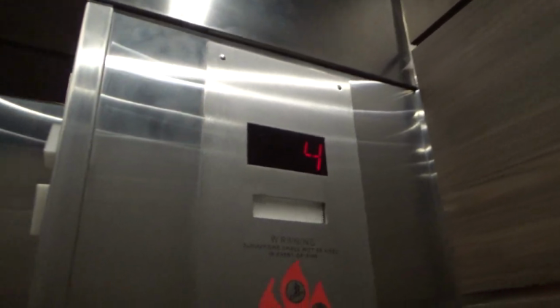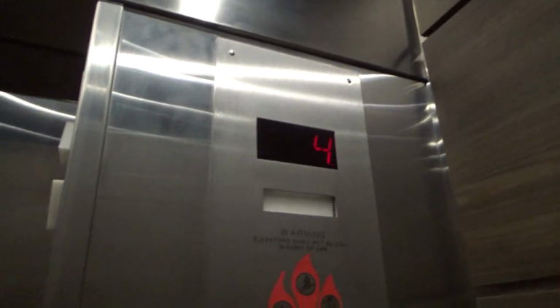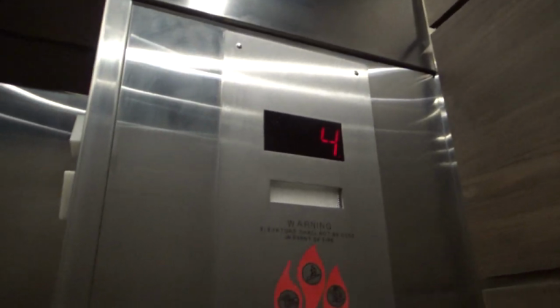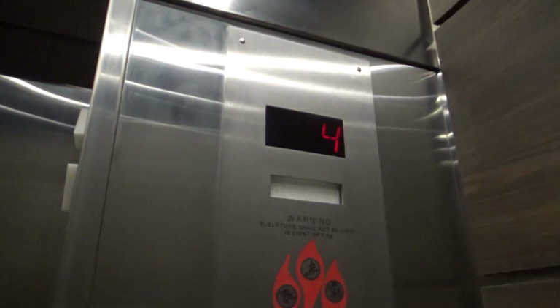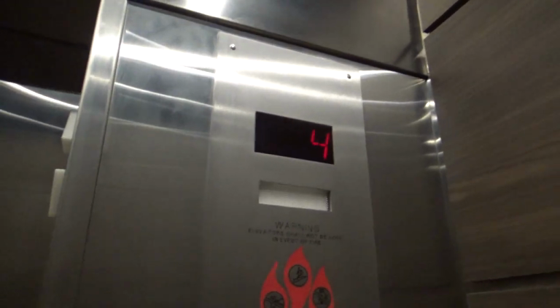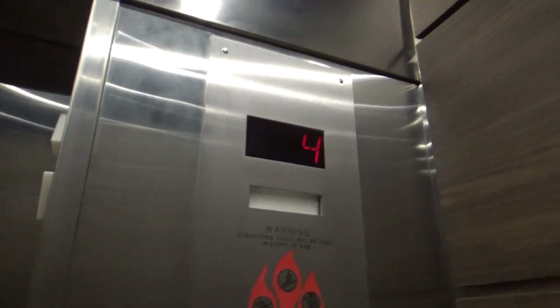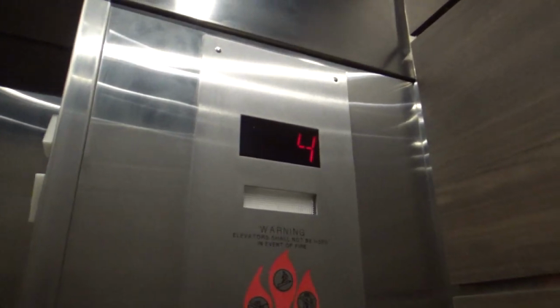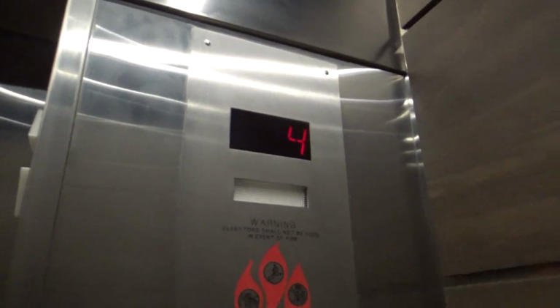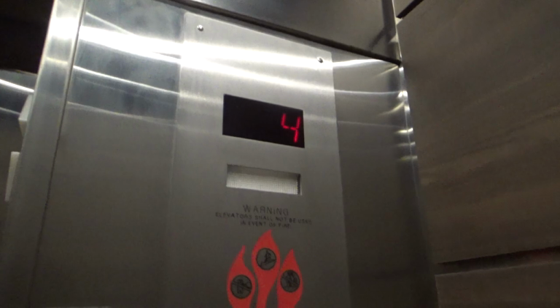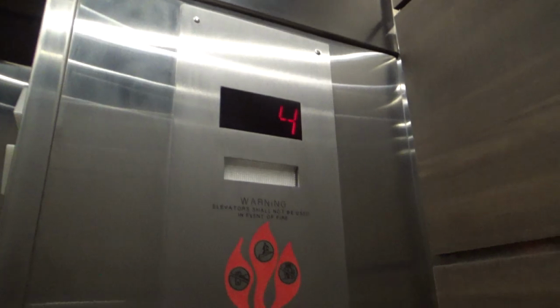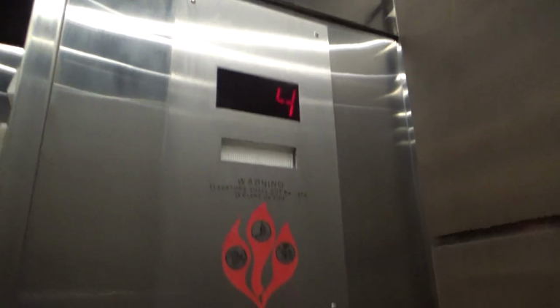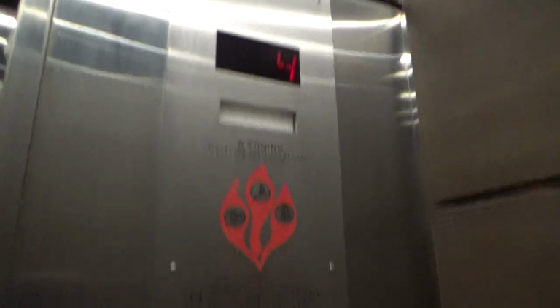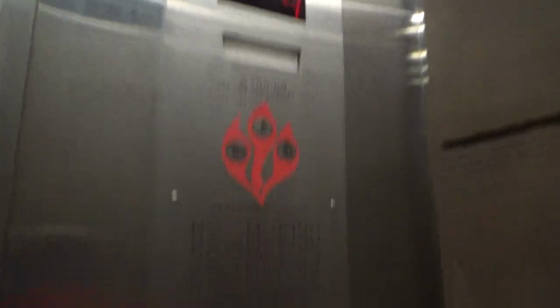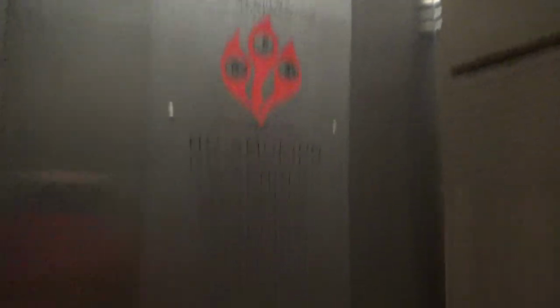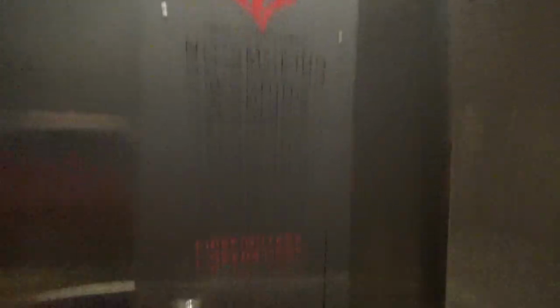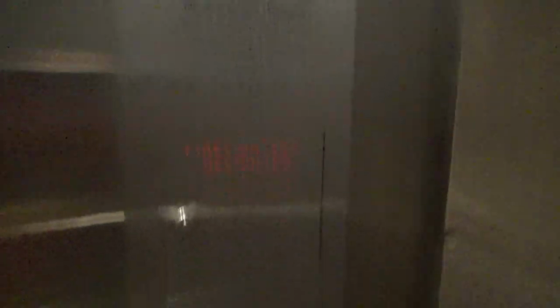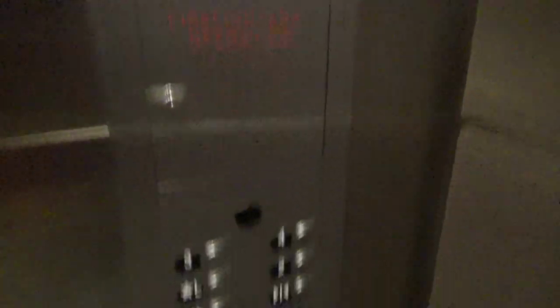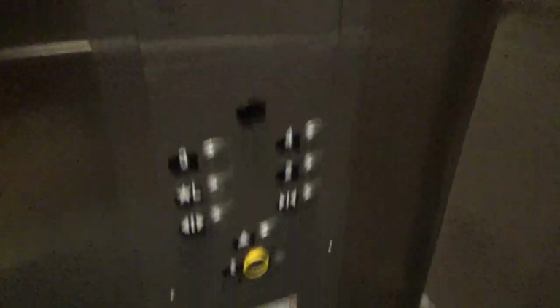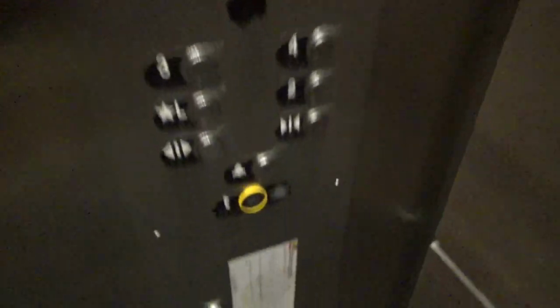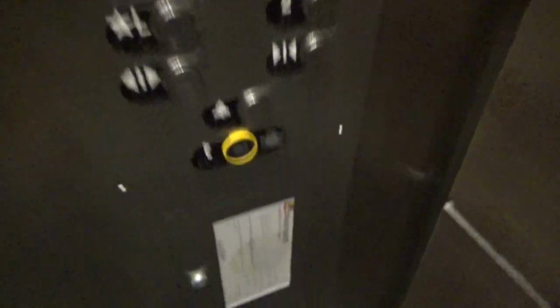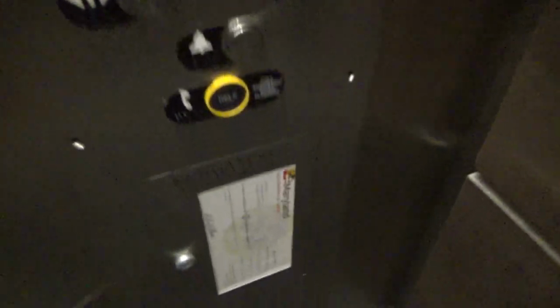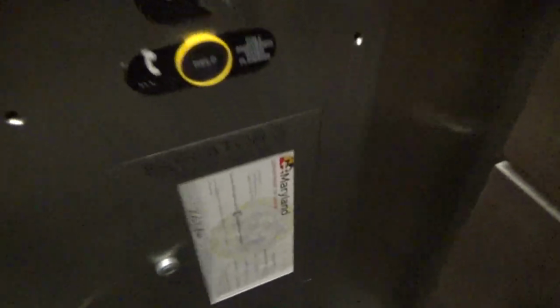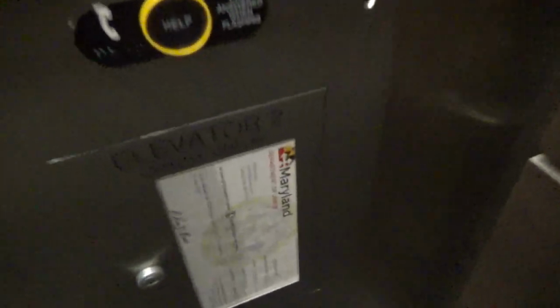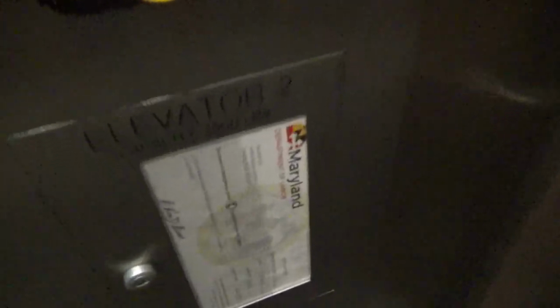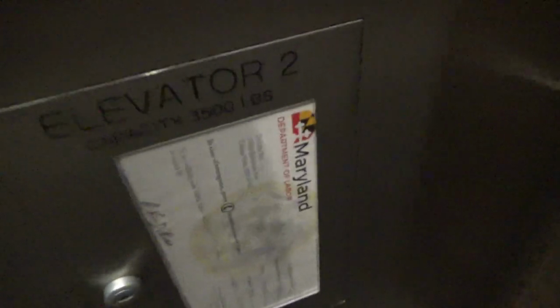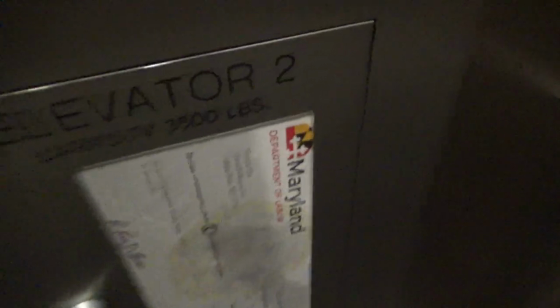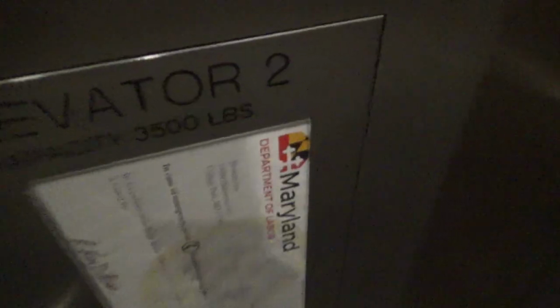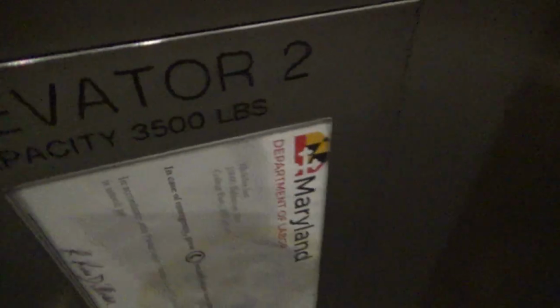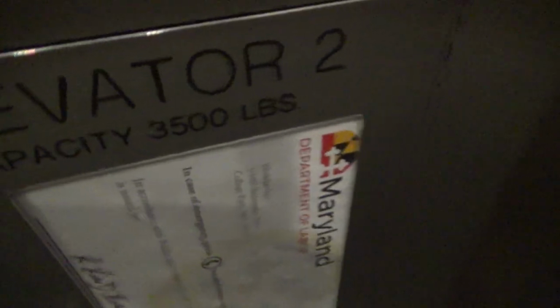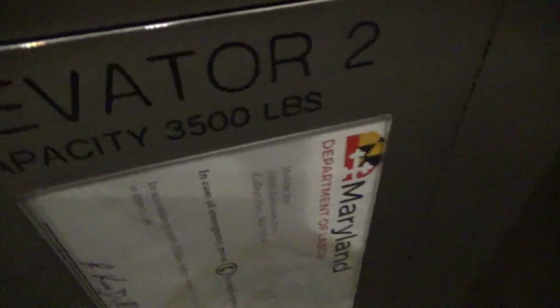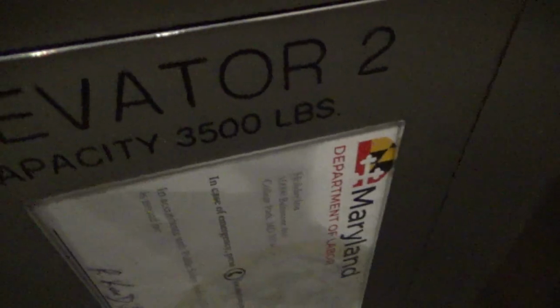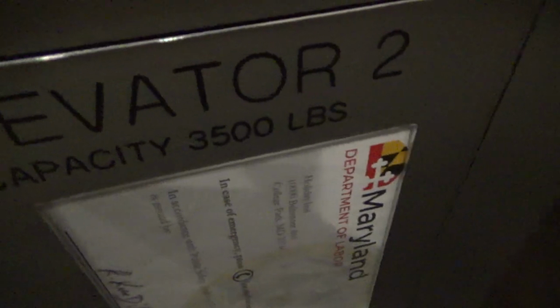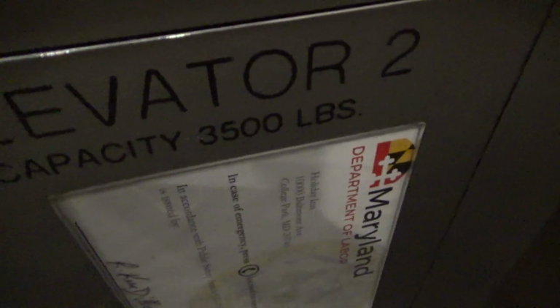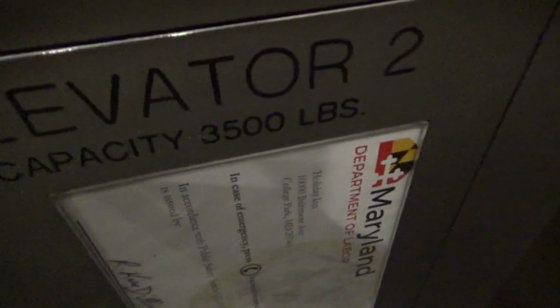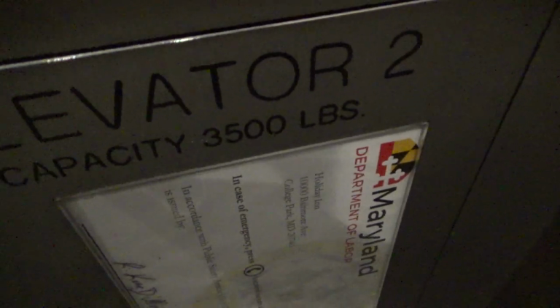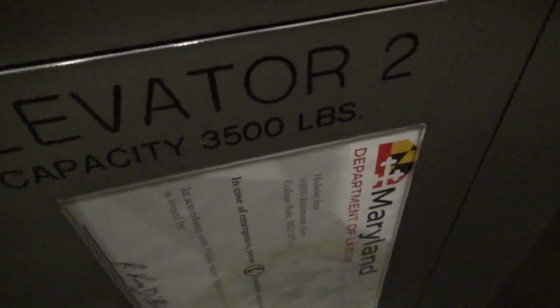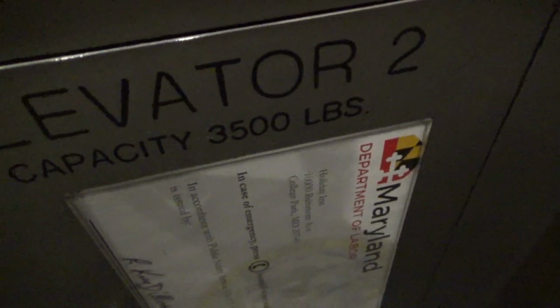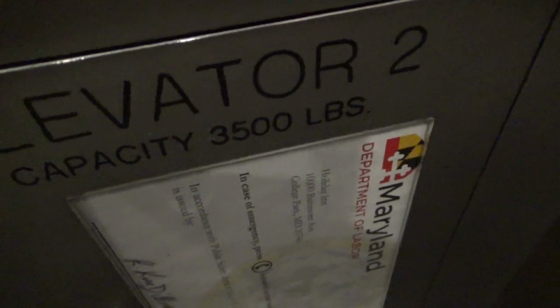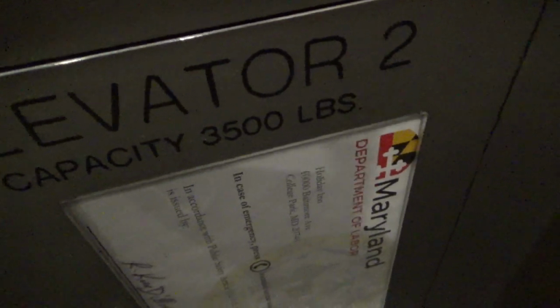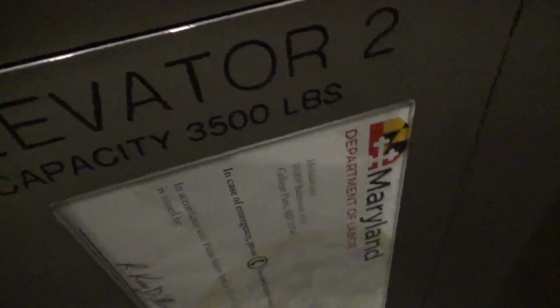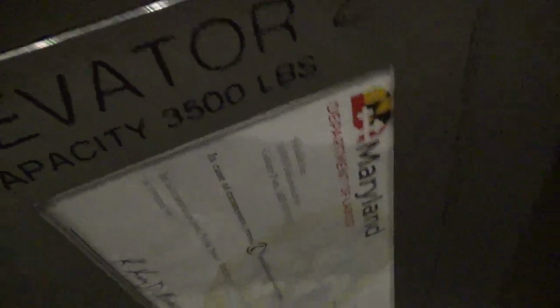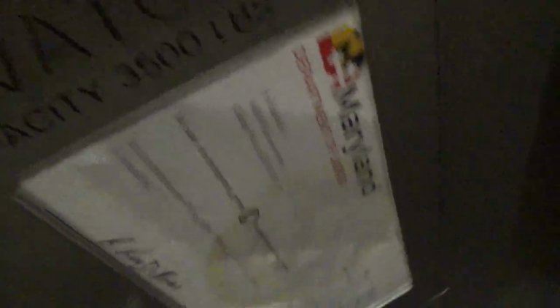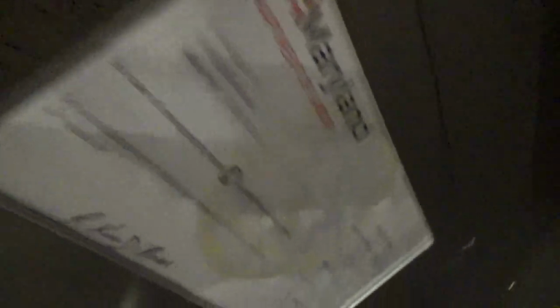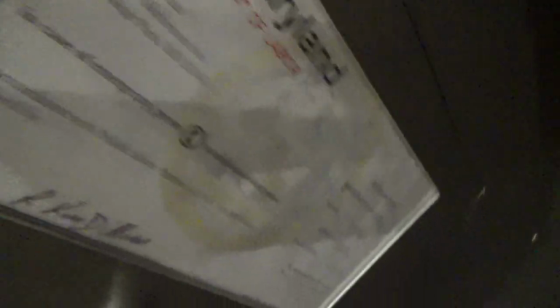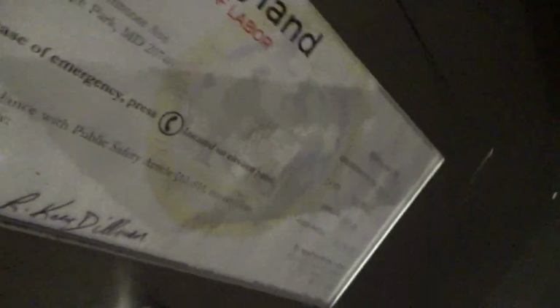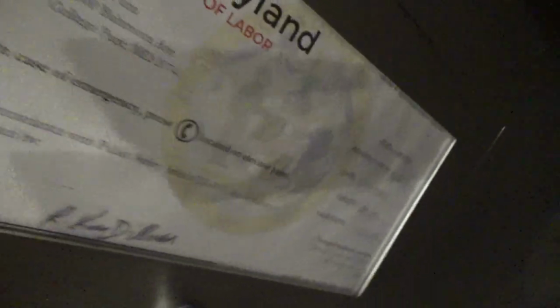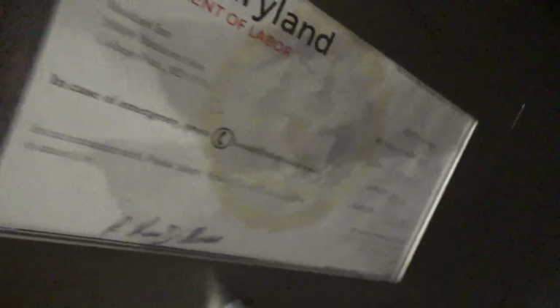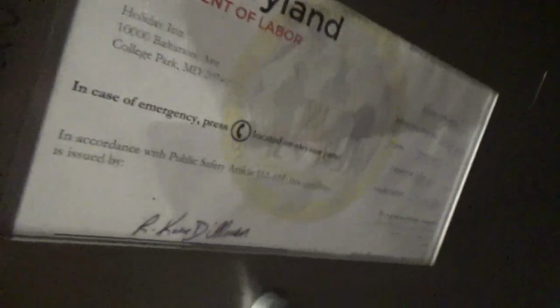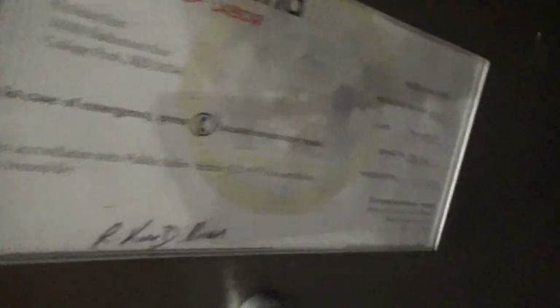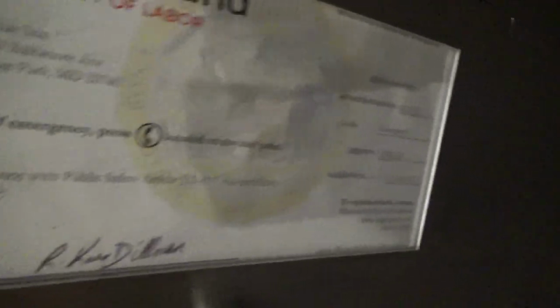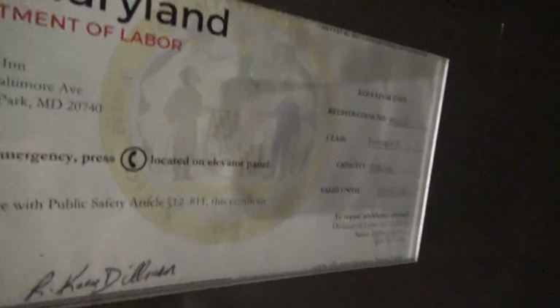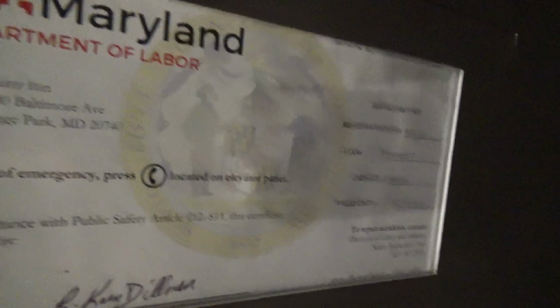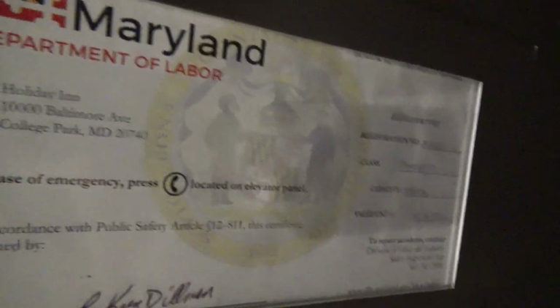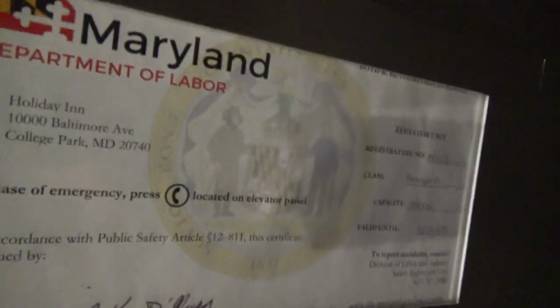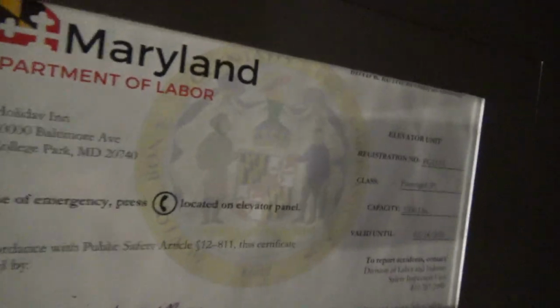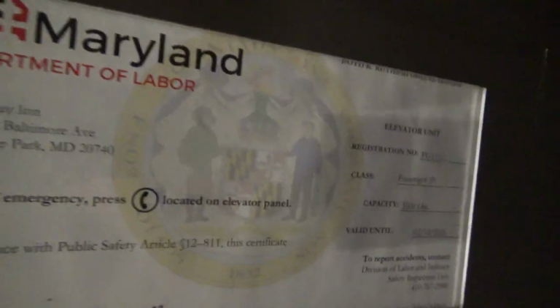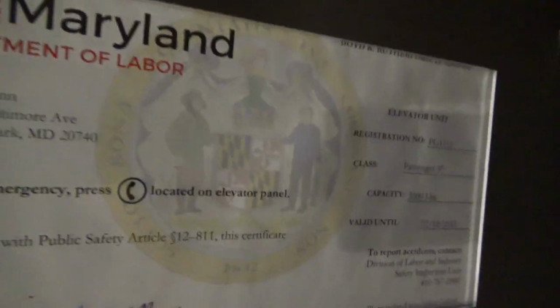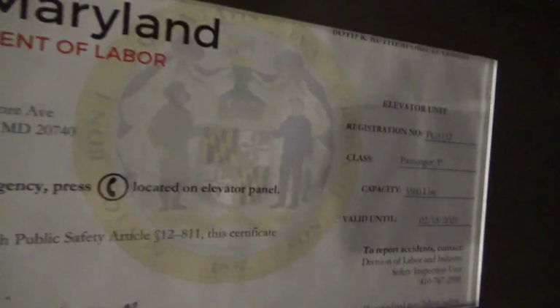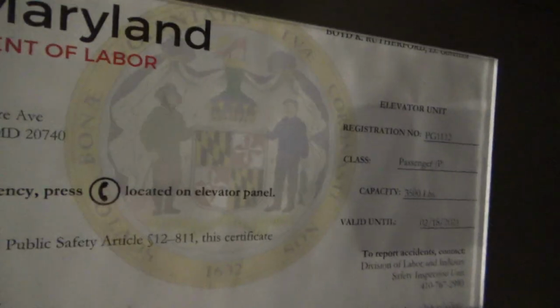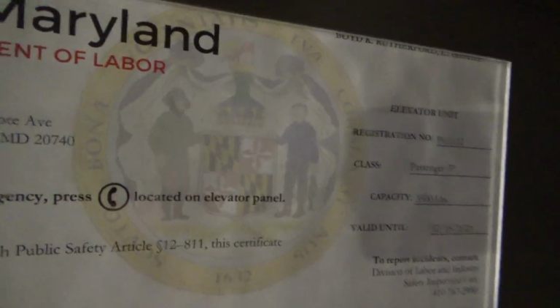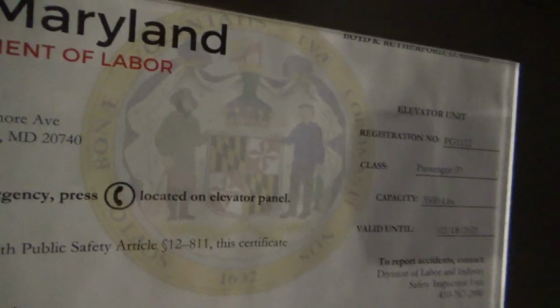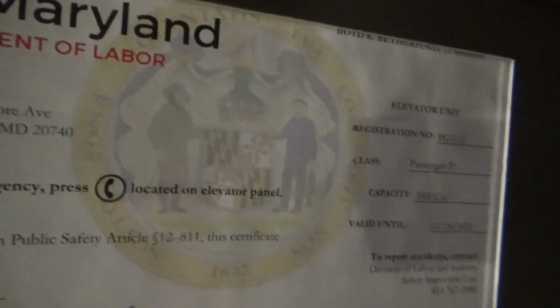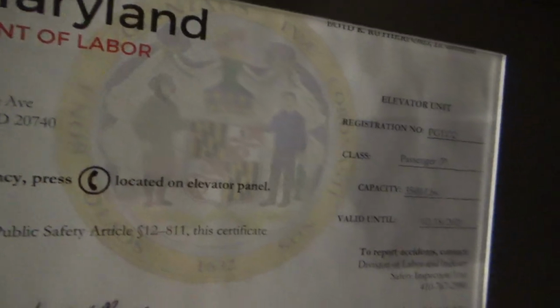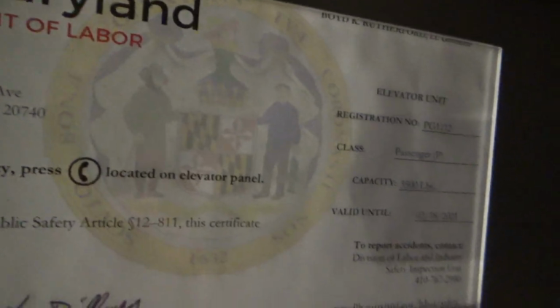This is a partial mod. Elevator 2, Classy 3500. Certificate.